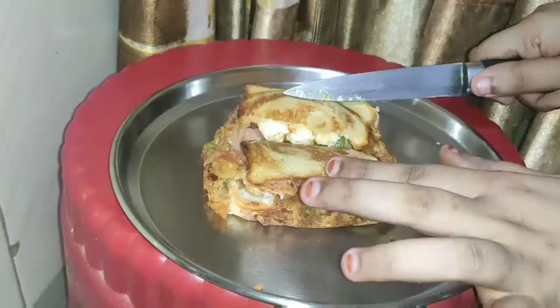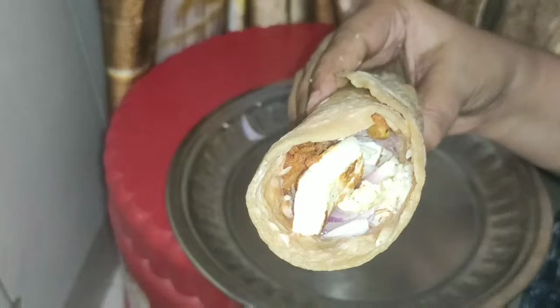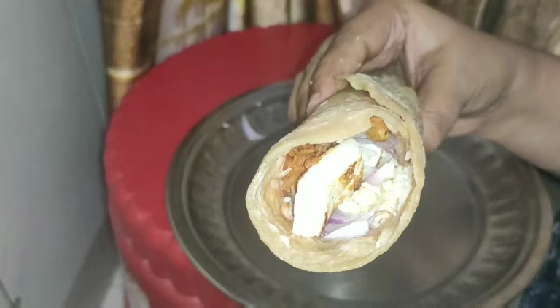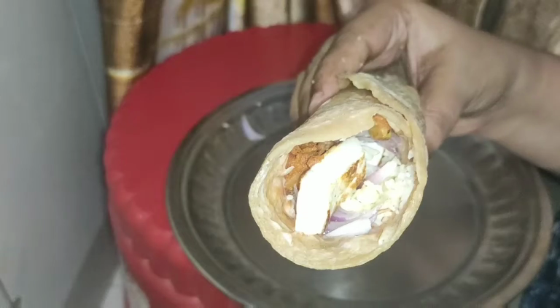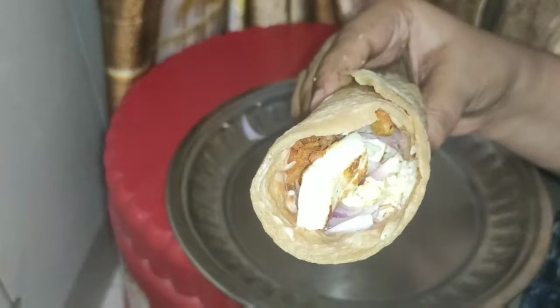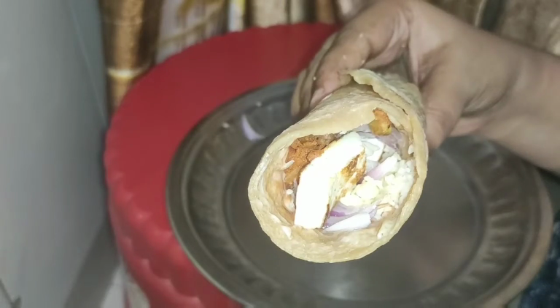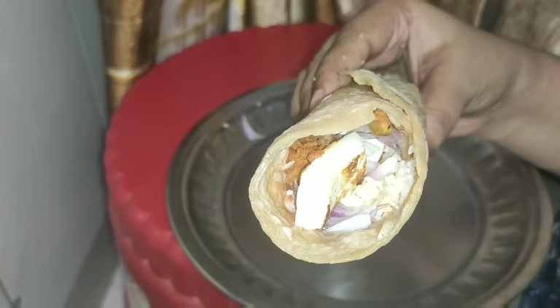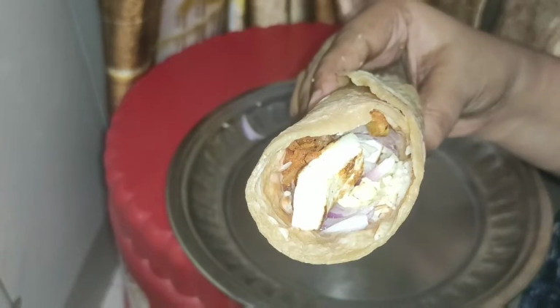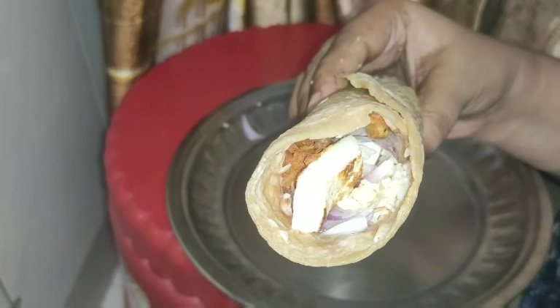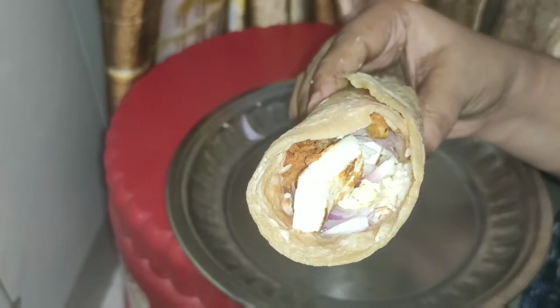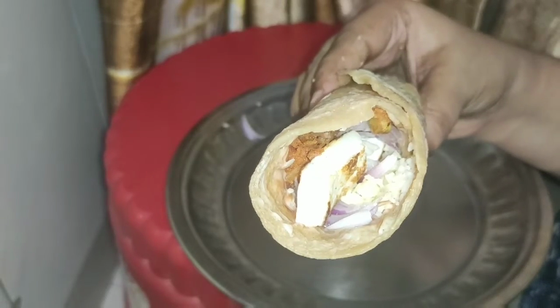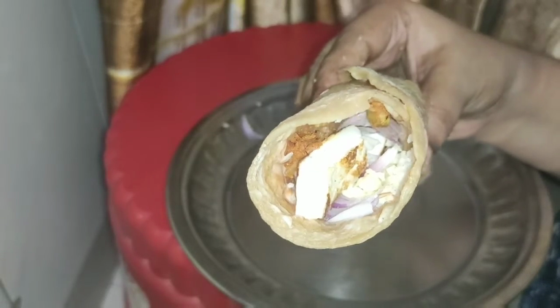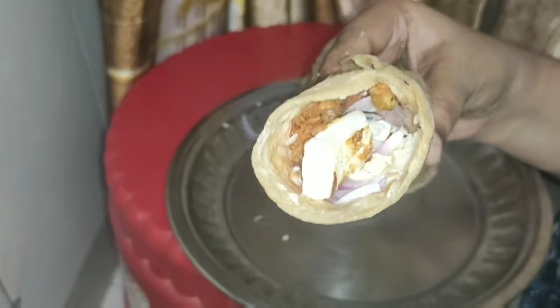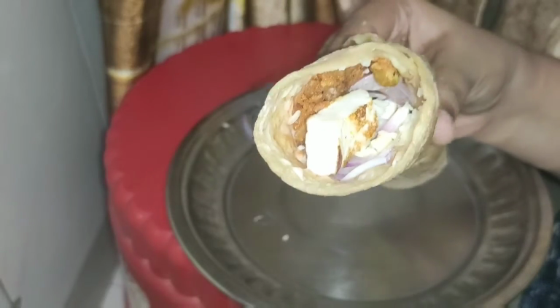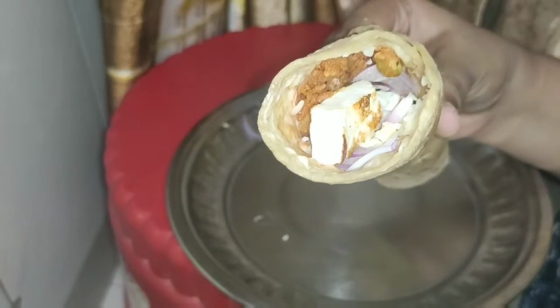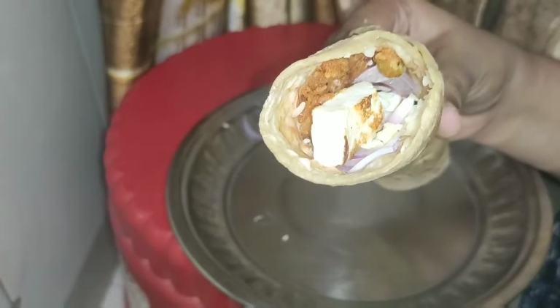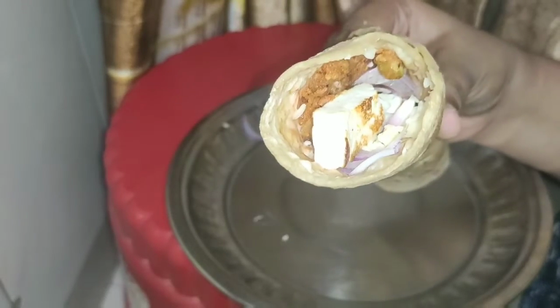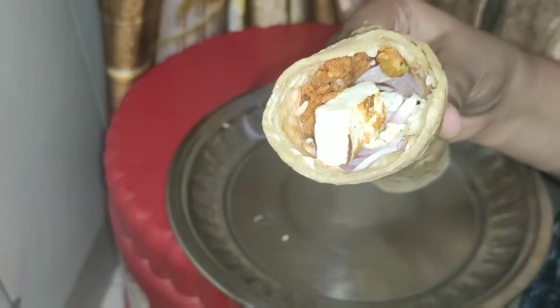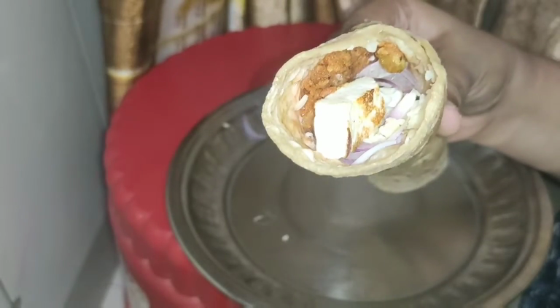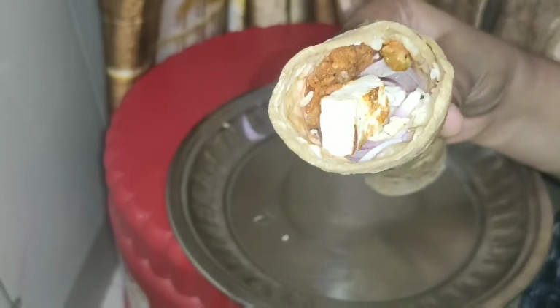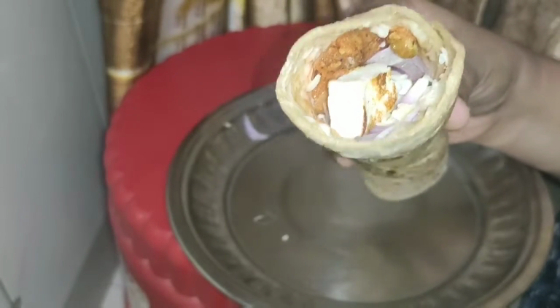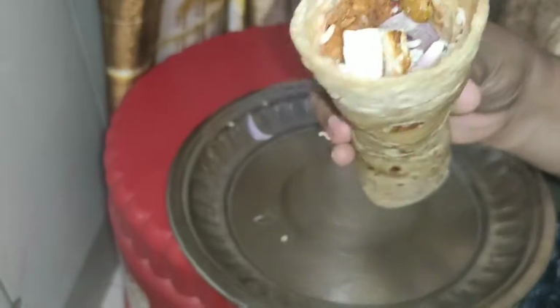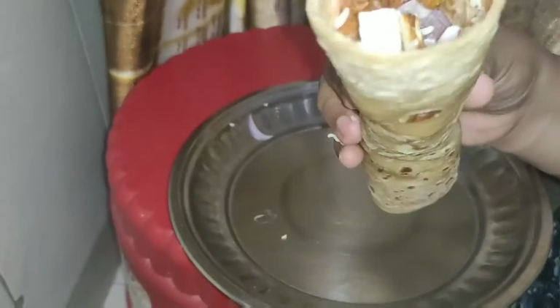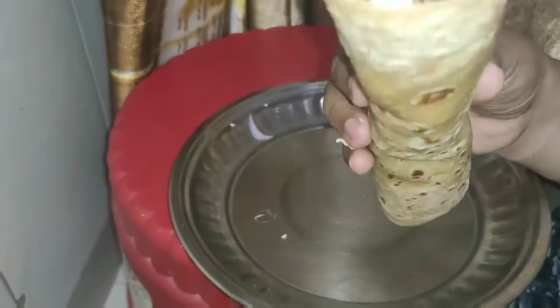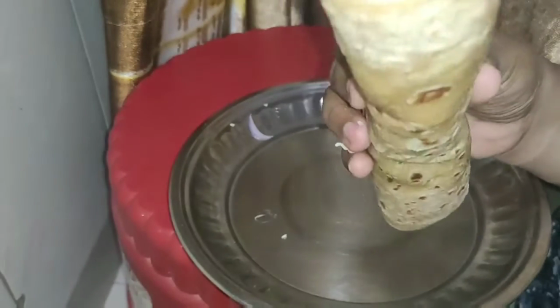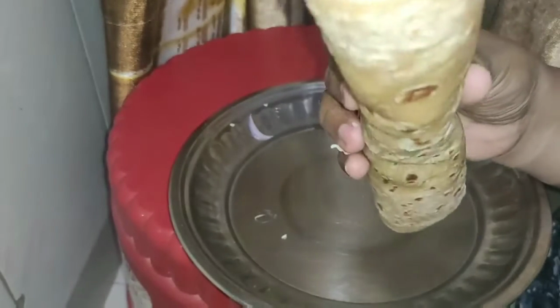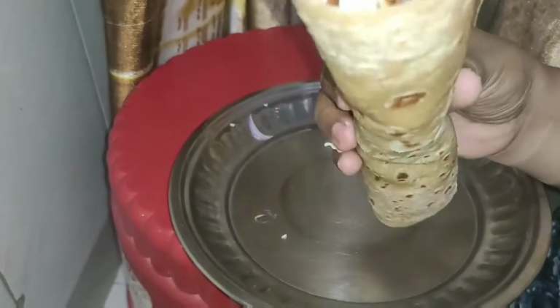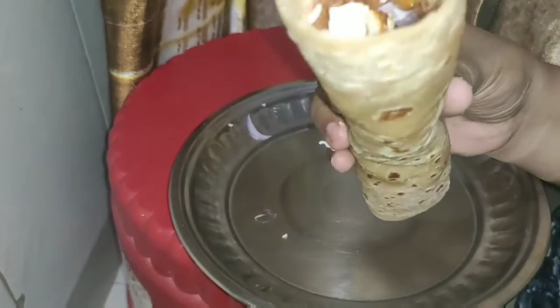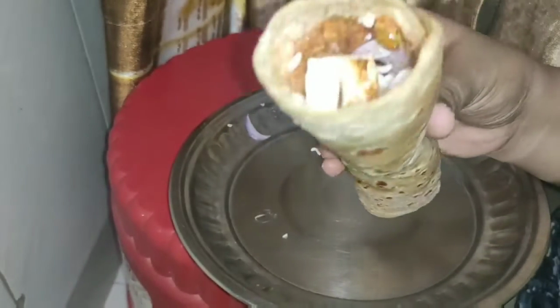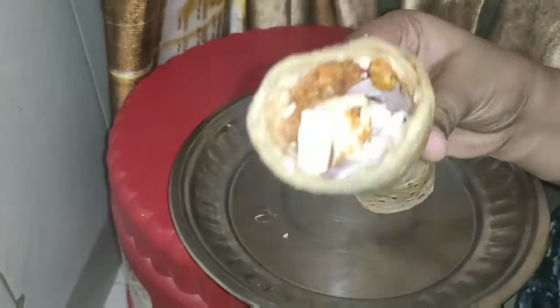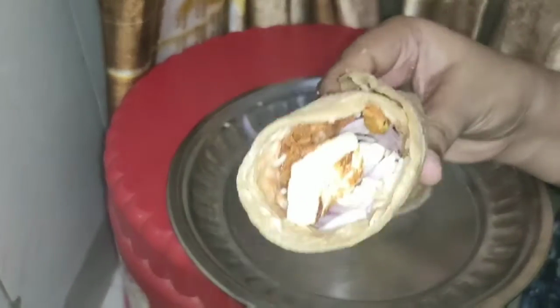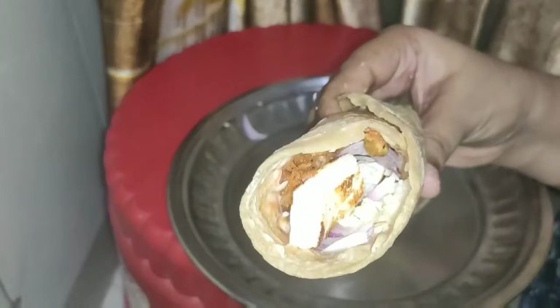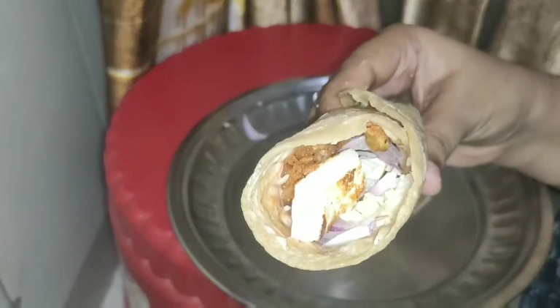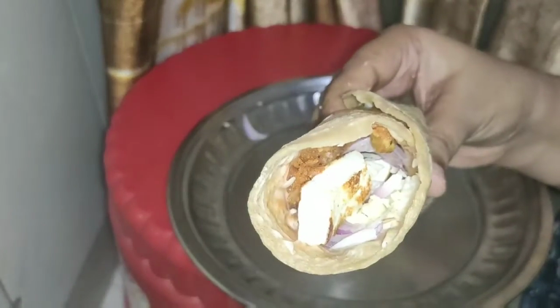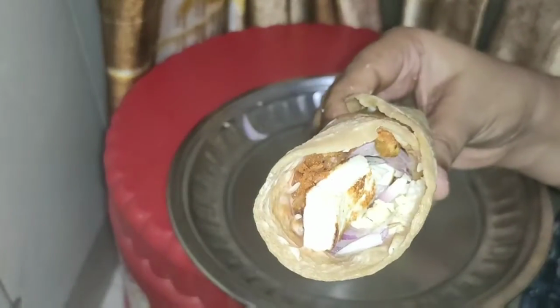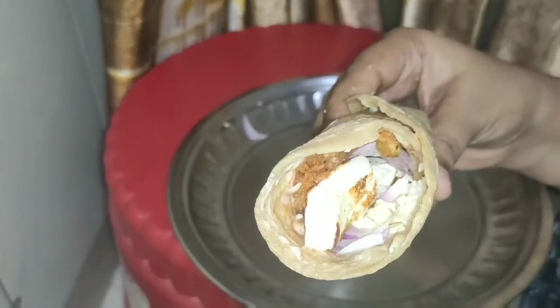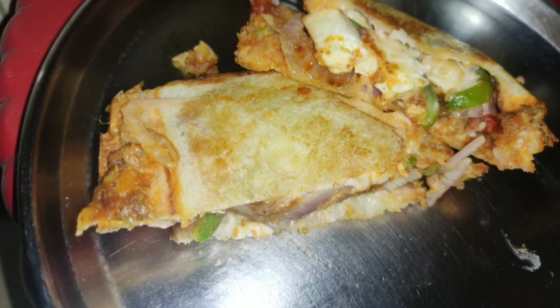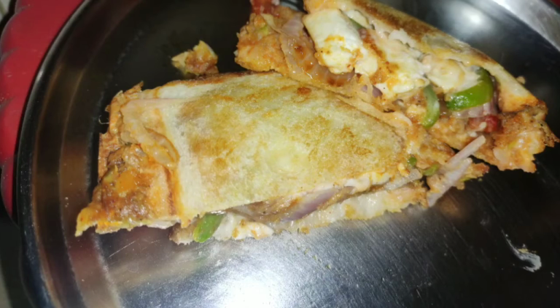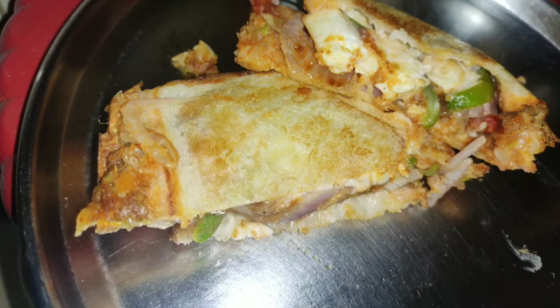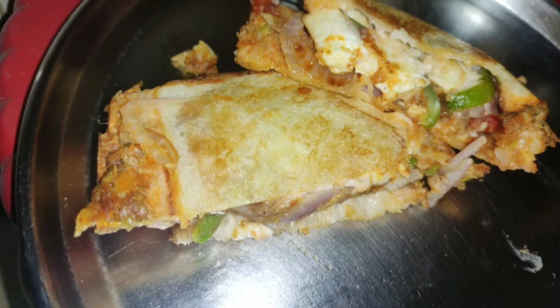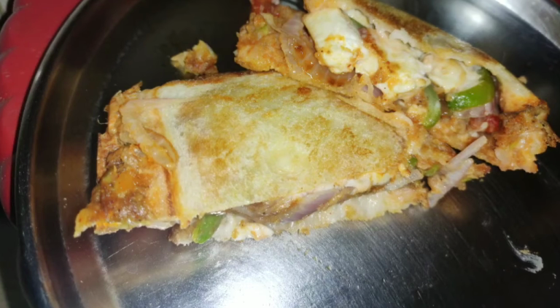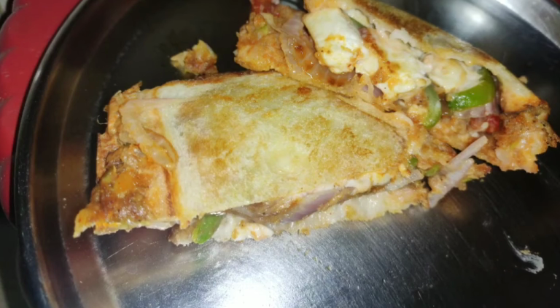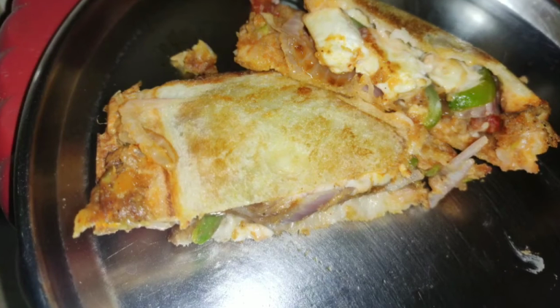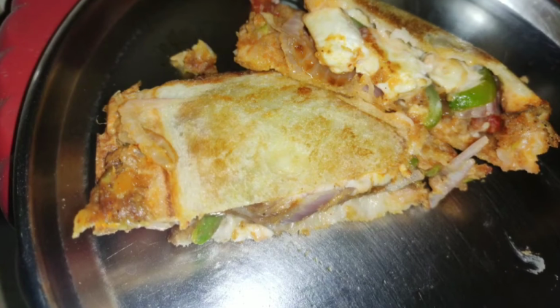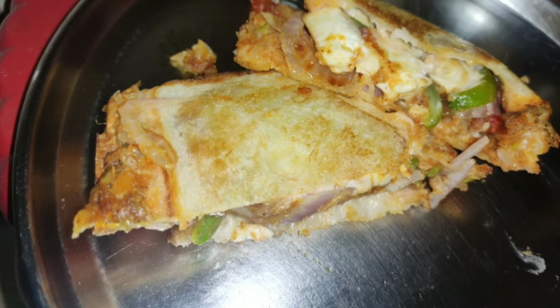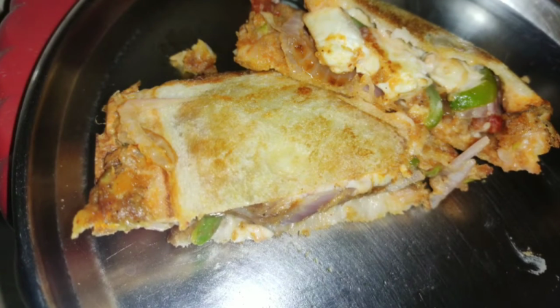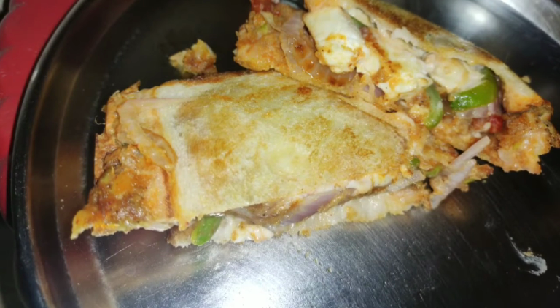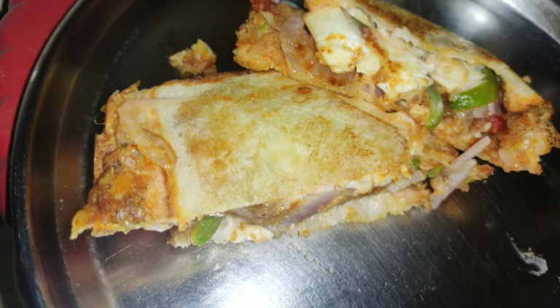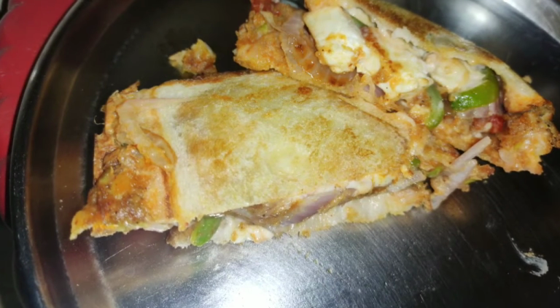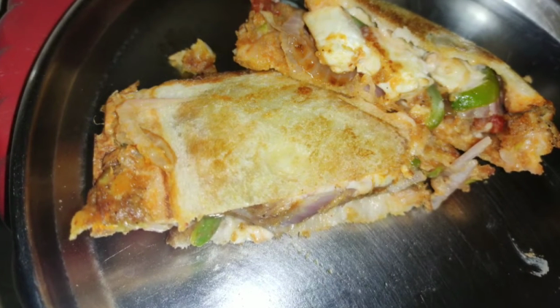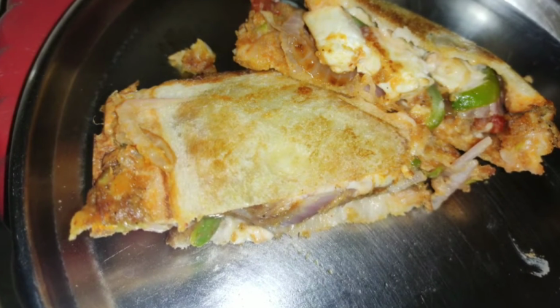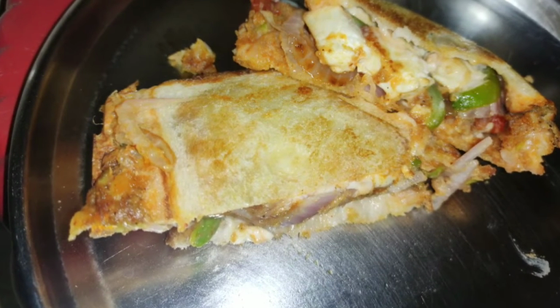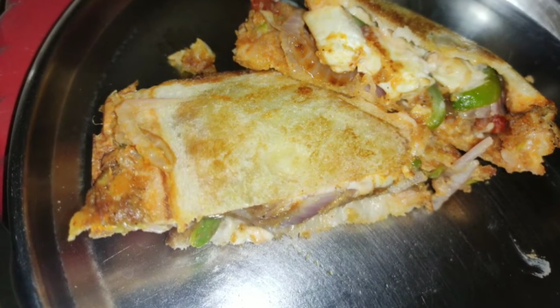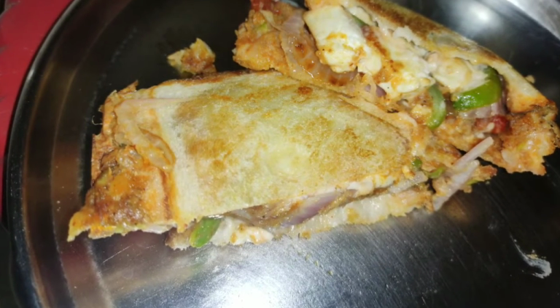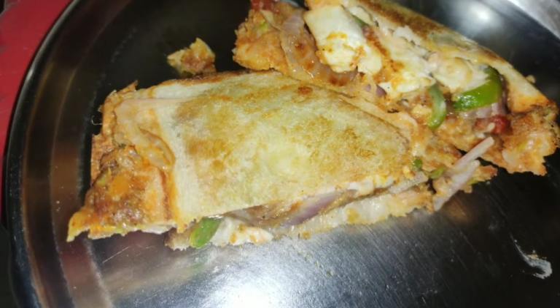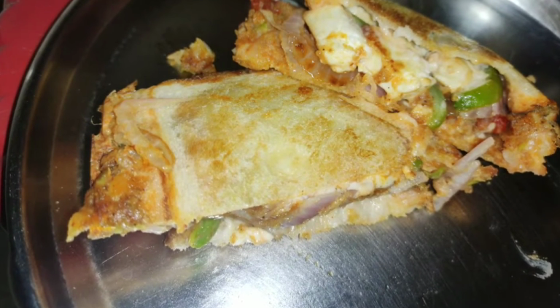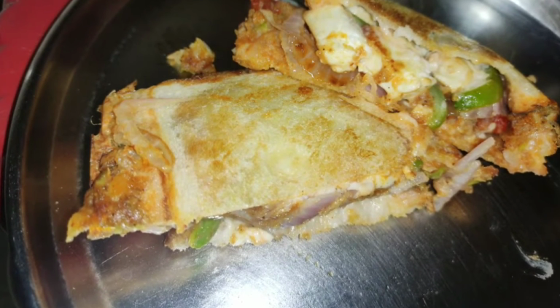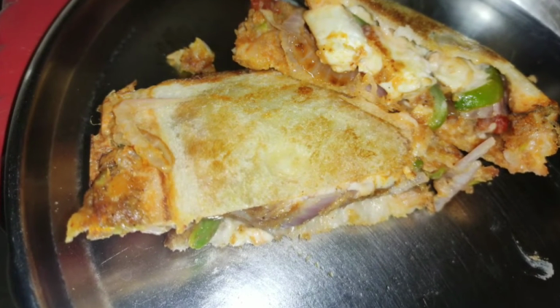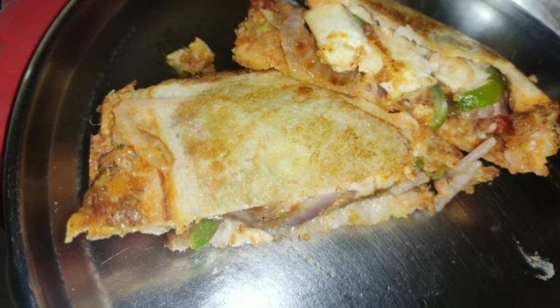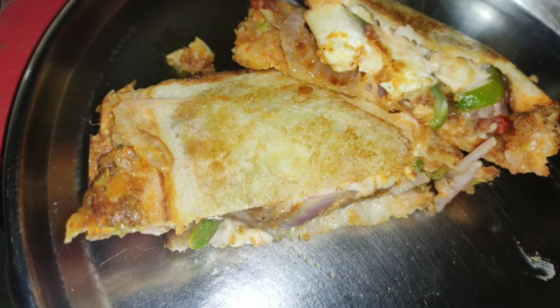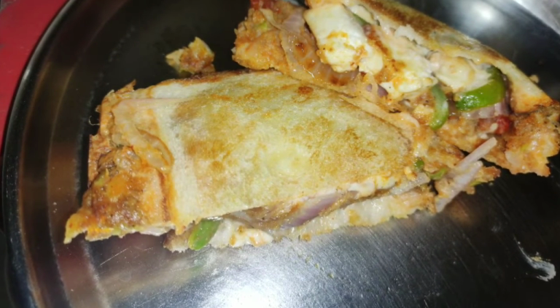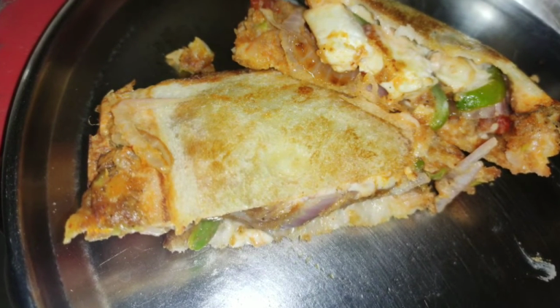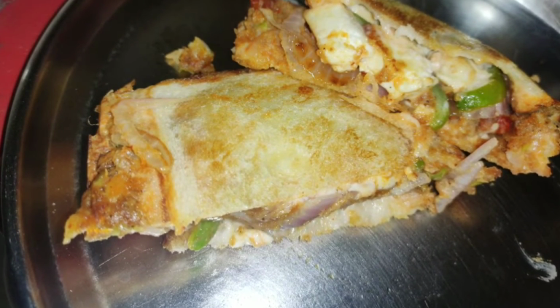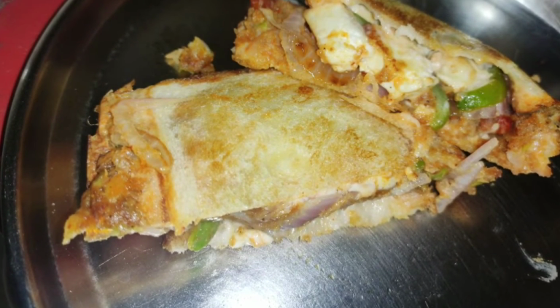Today we will make Wedge Frankie with Cheese and Paneer. And with the same ingredients, we are also going to make a Wedge Cheese Sandwich.